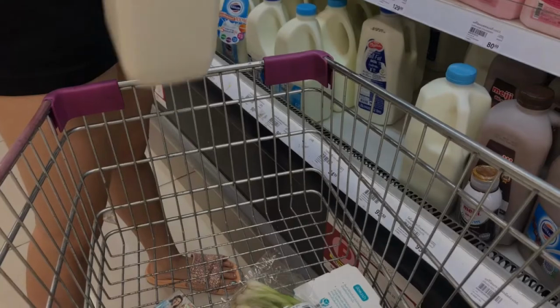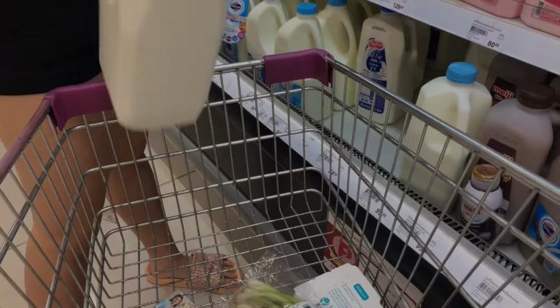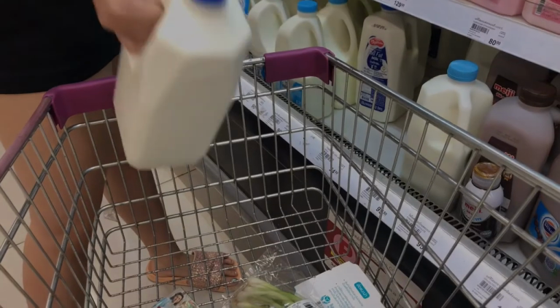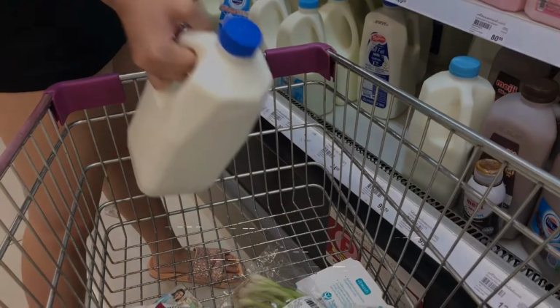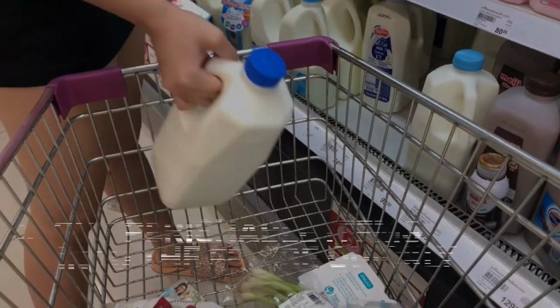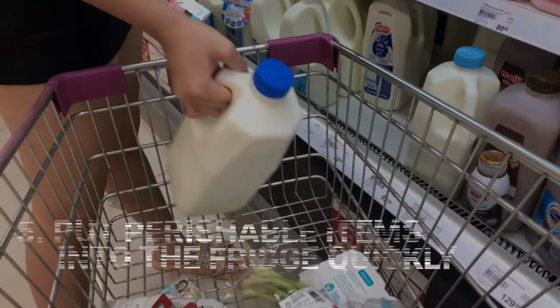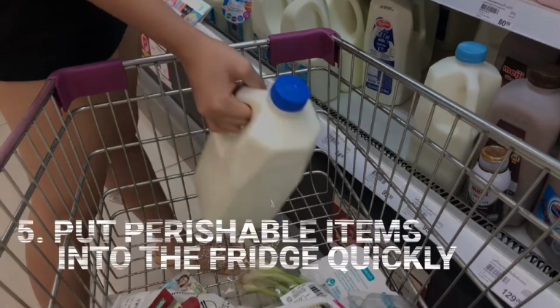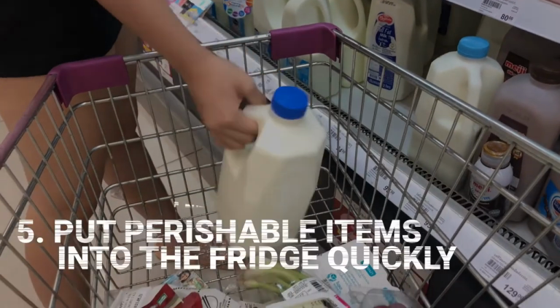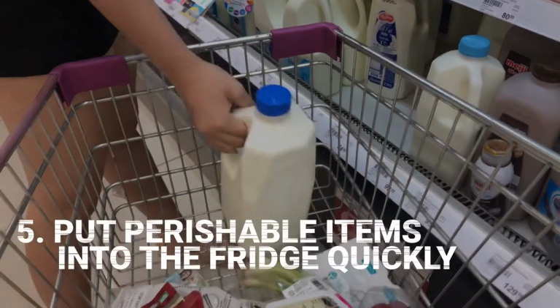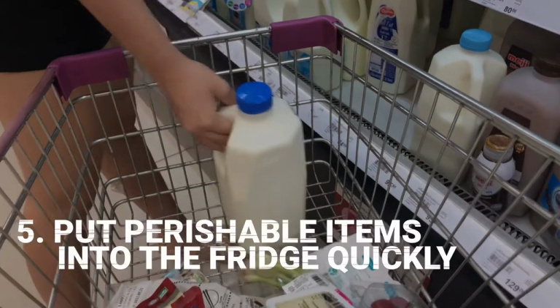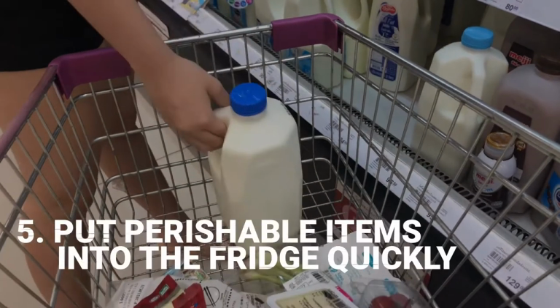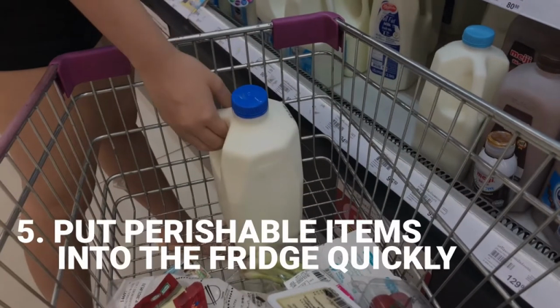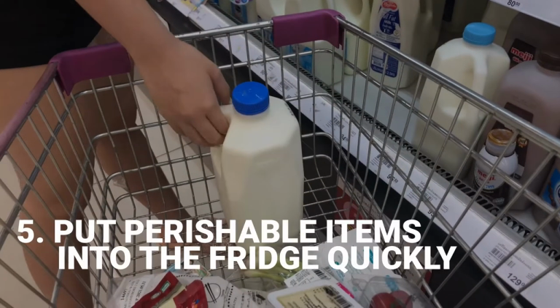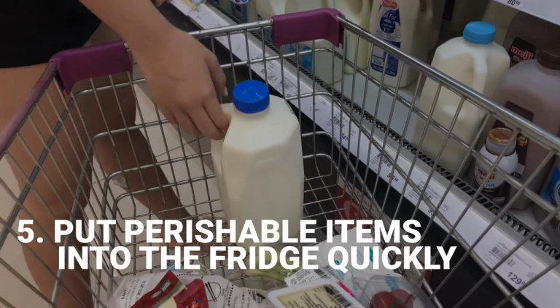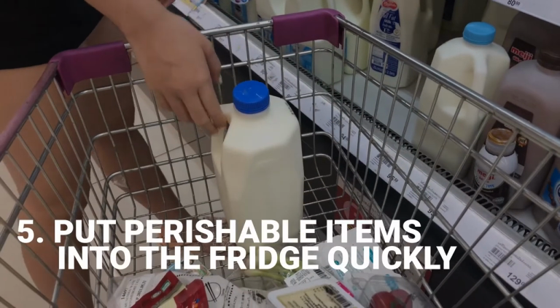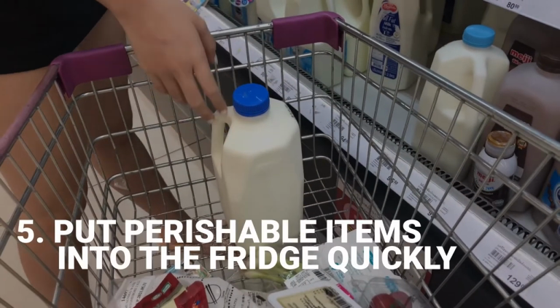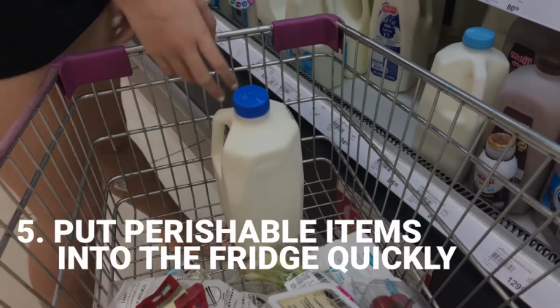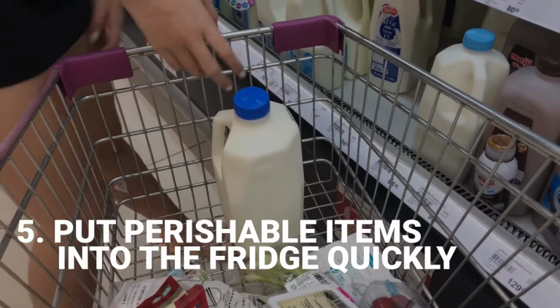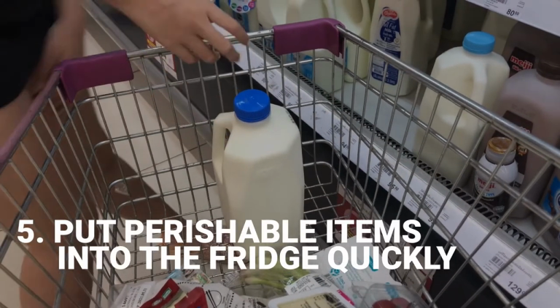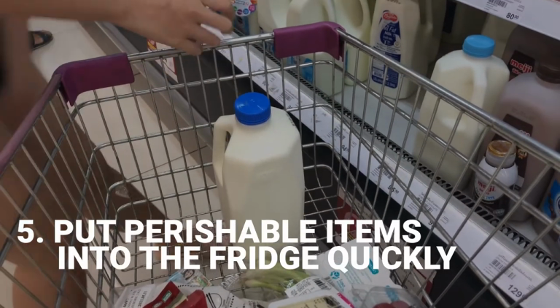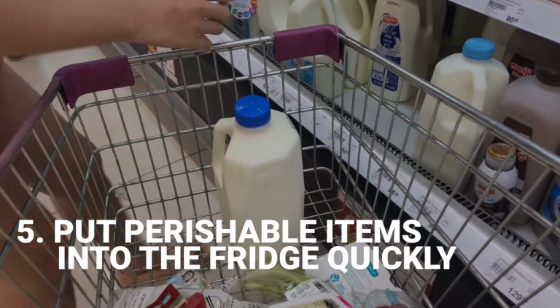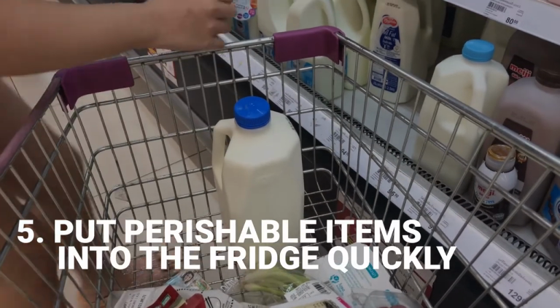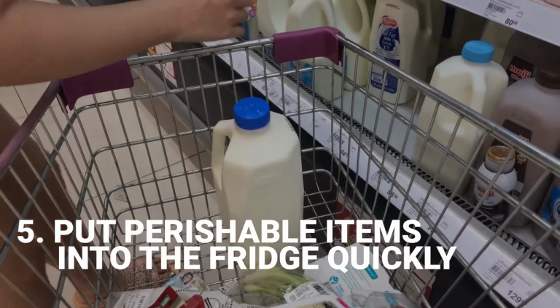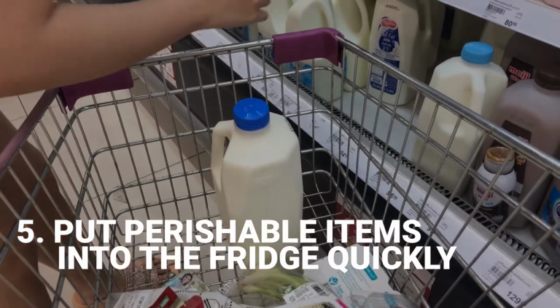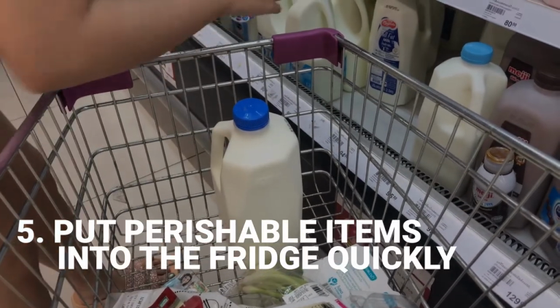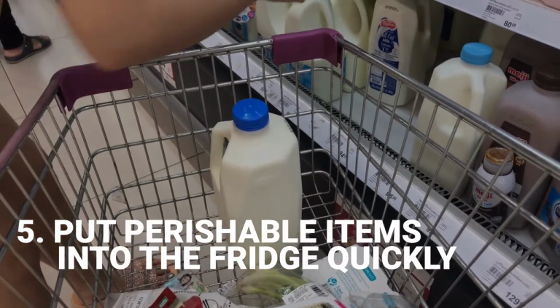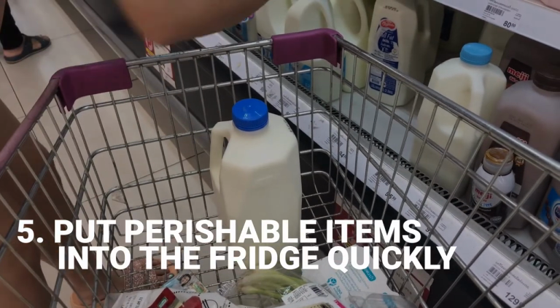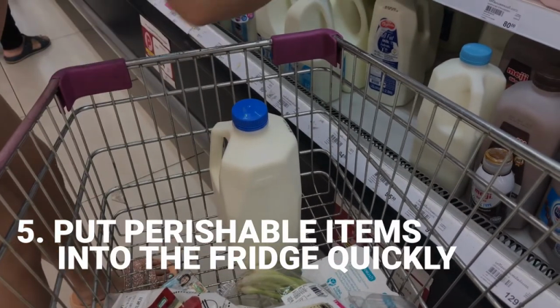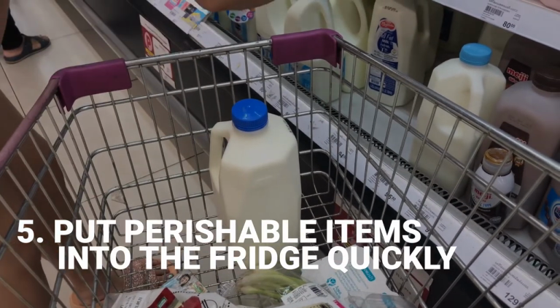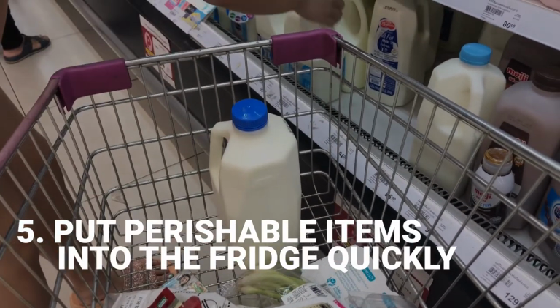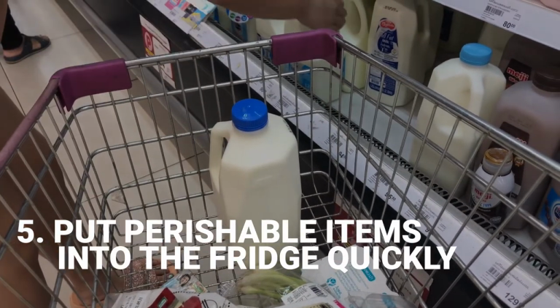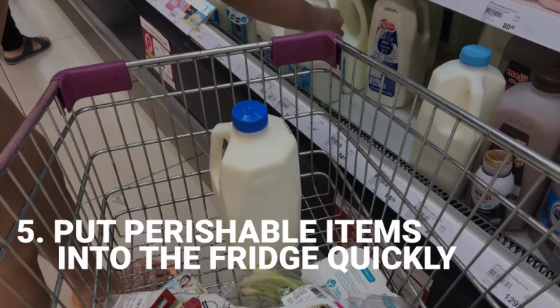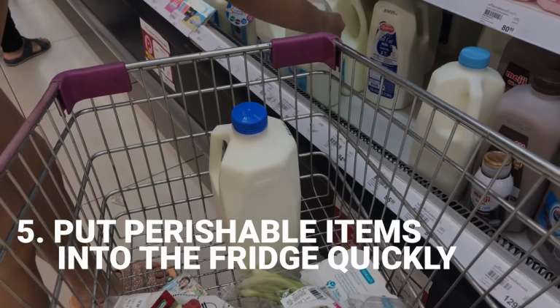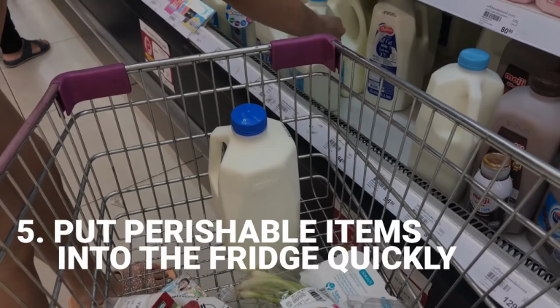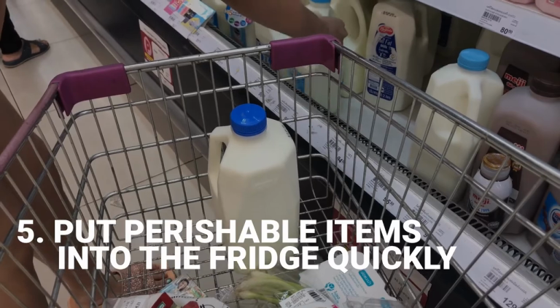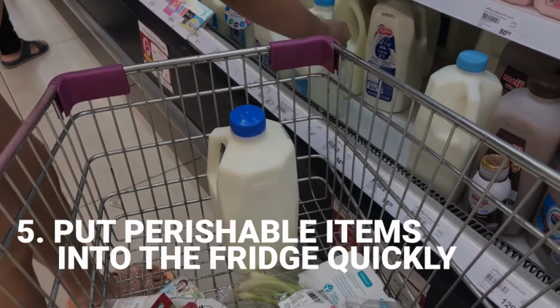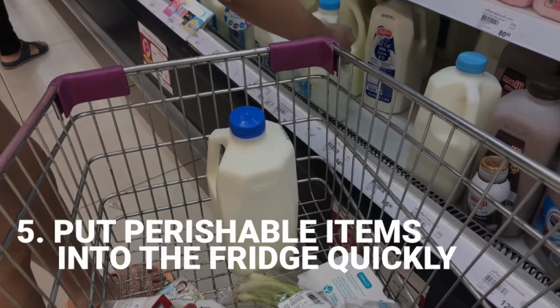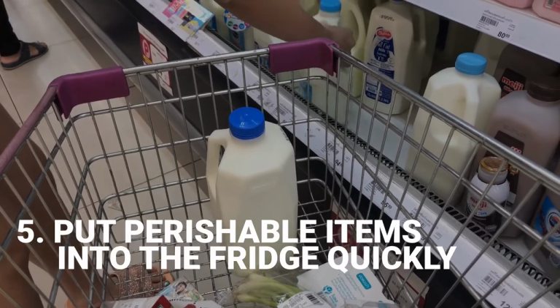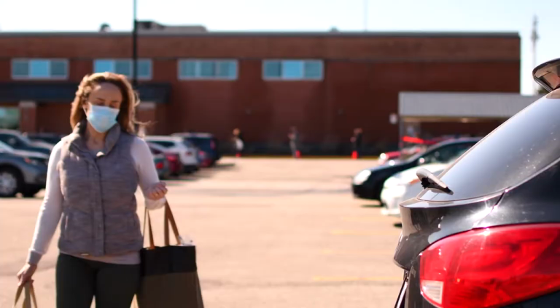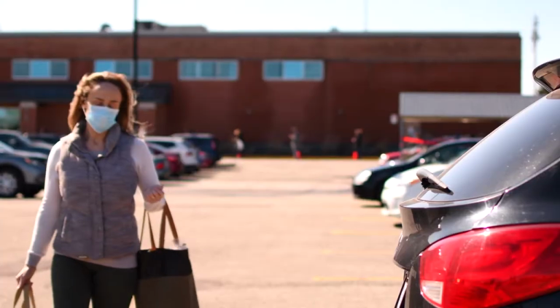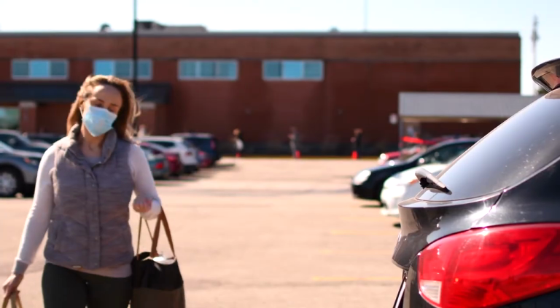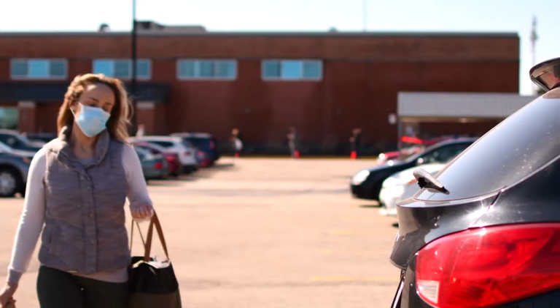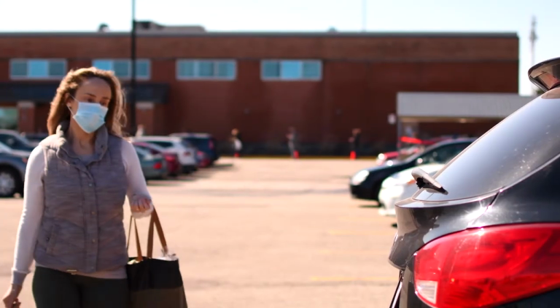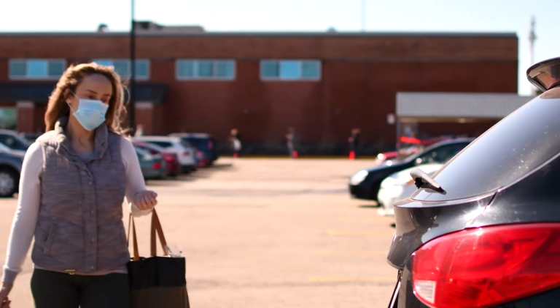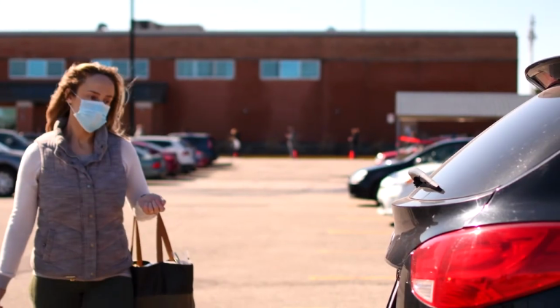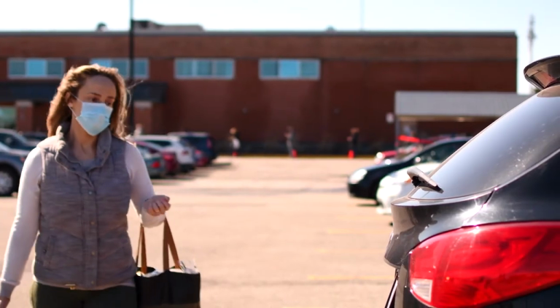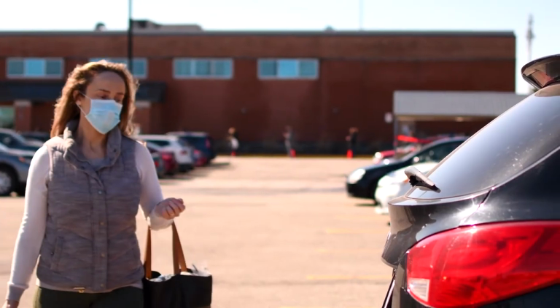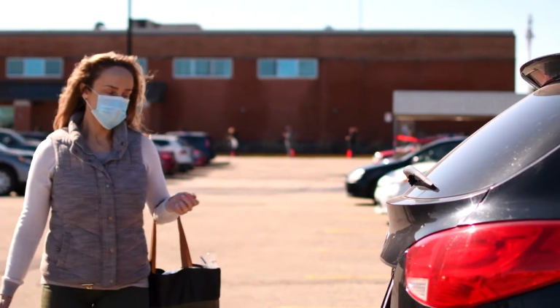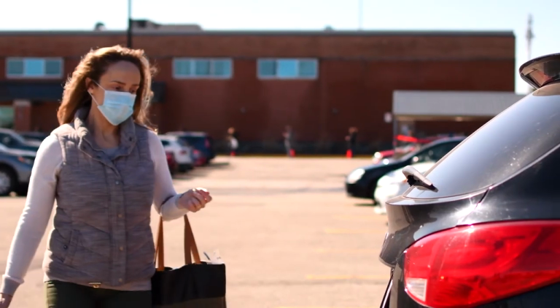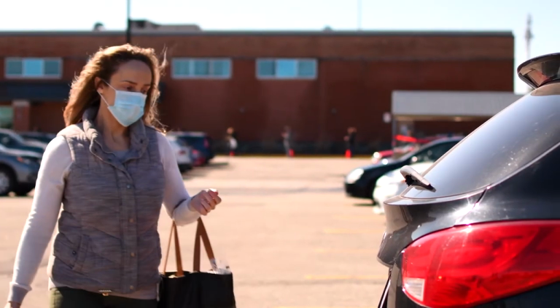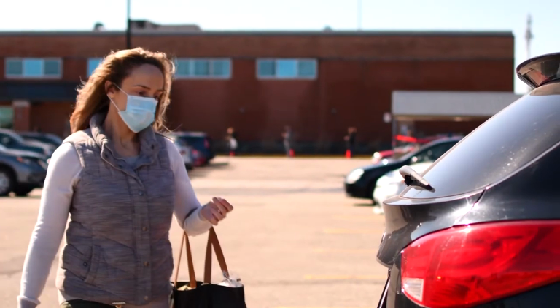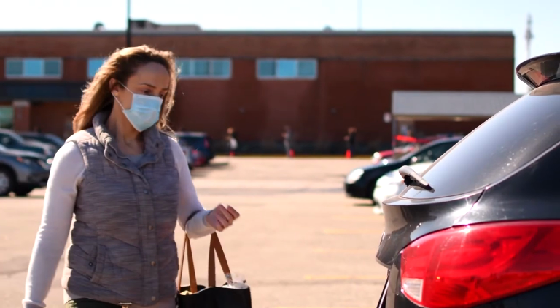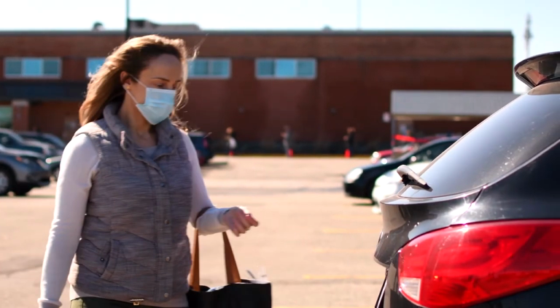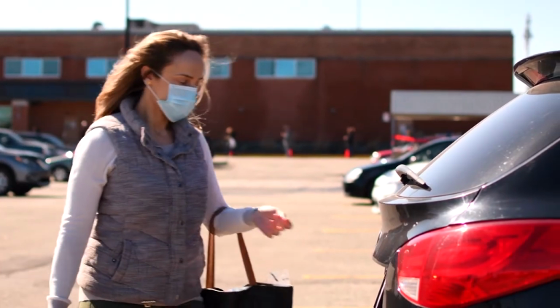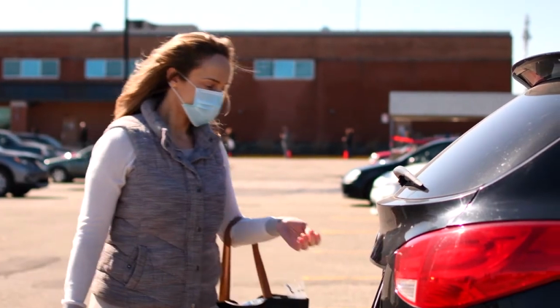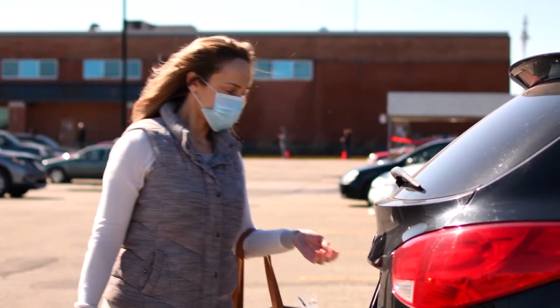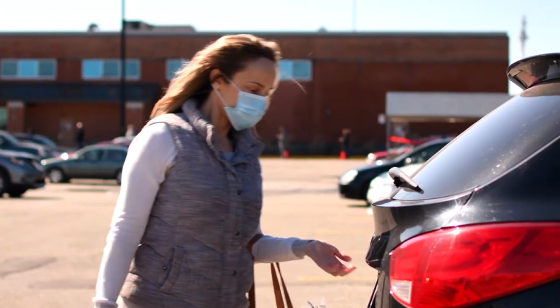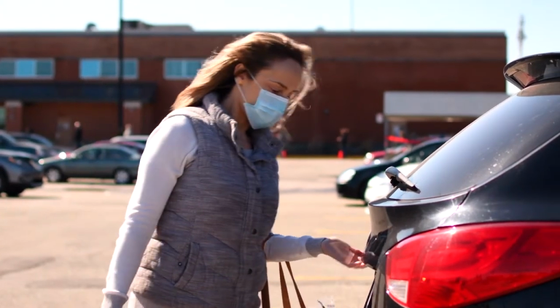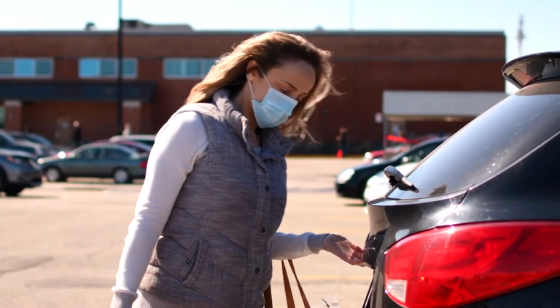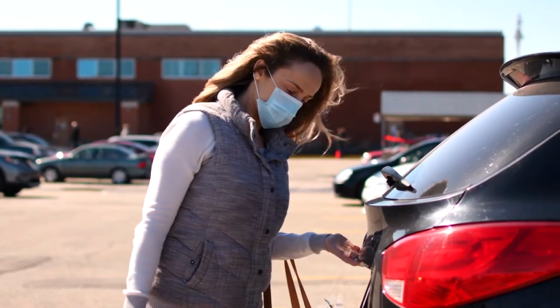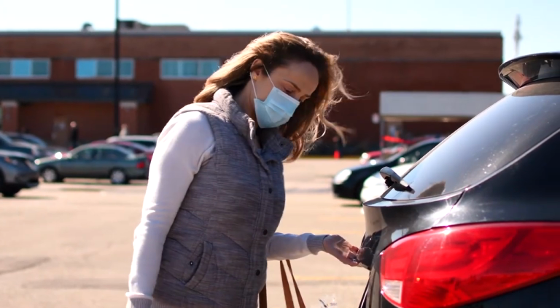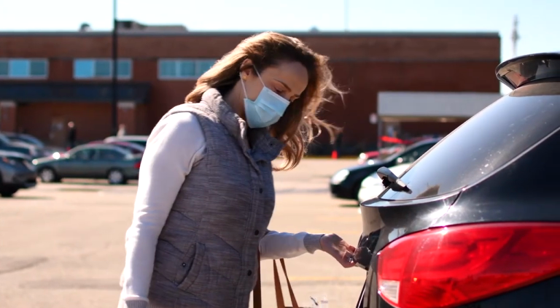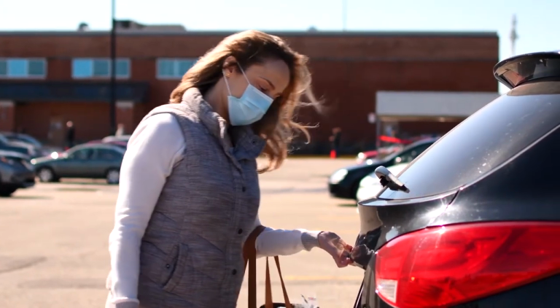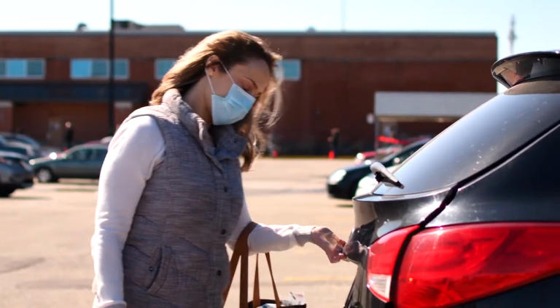Get perishable items such as meat and dairy into the refrigerator as soon as possible. Avoid running additional errands after purchasing groceries.